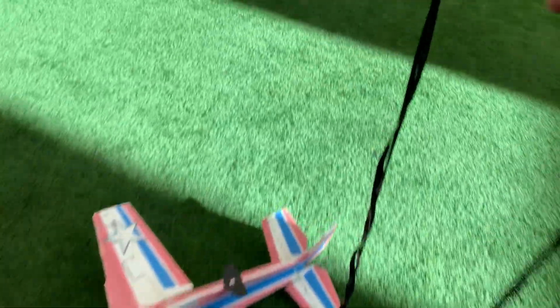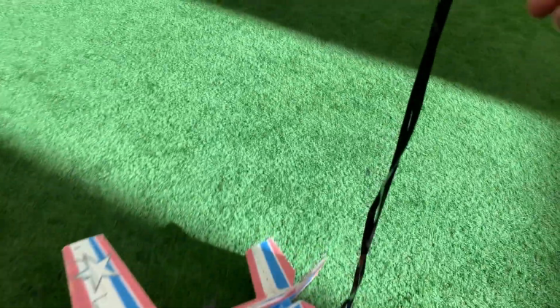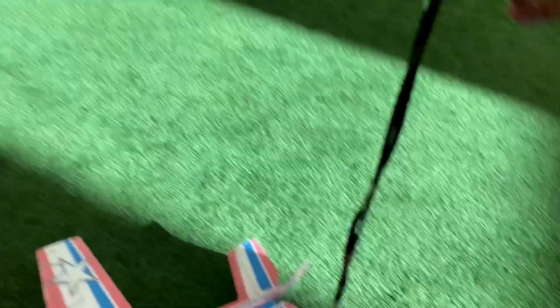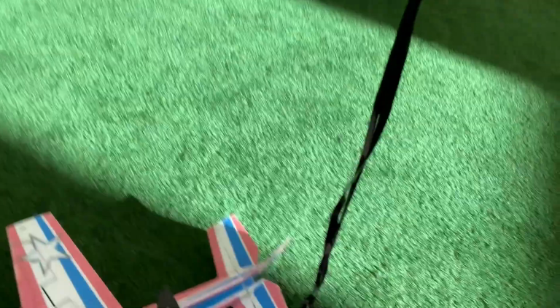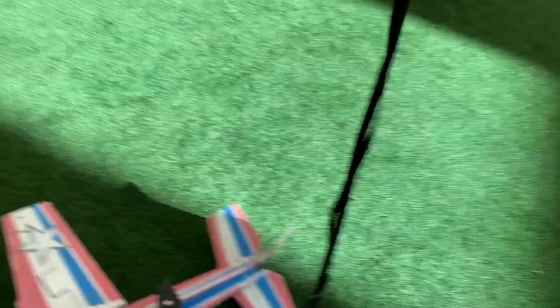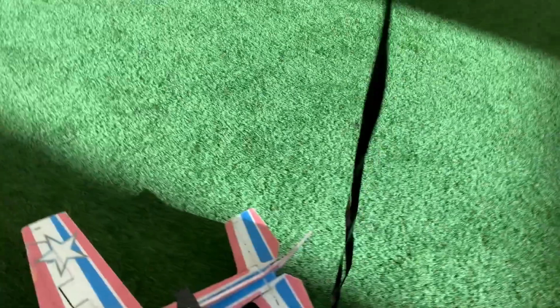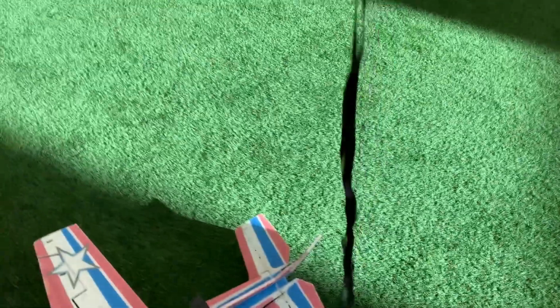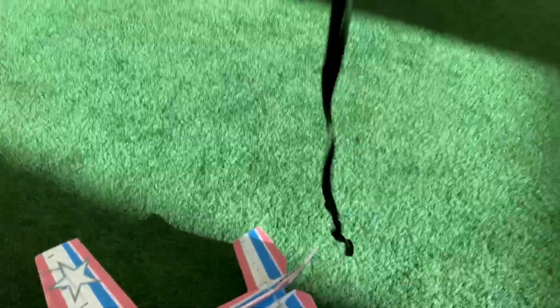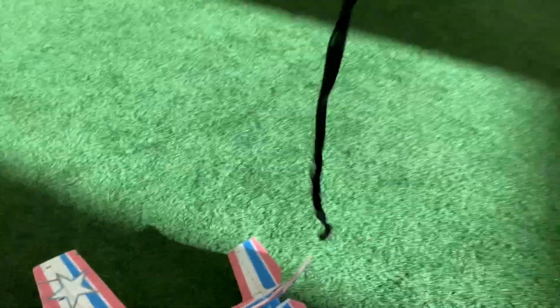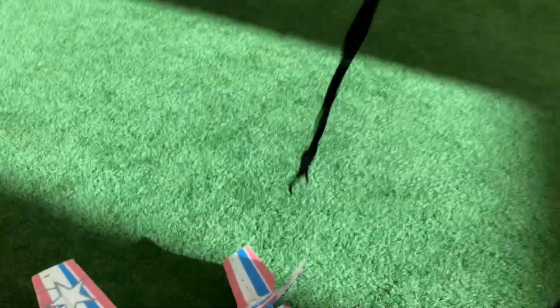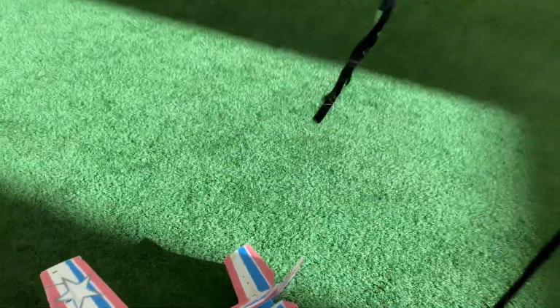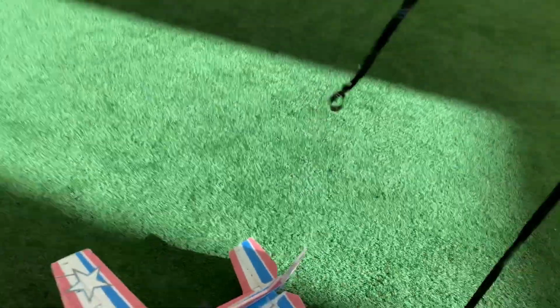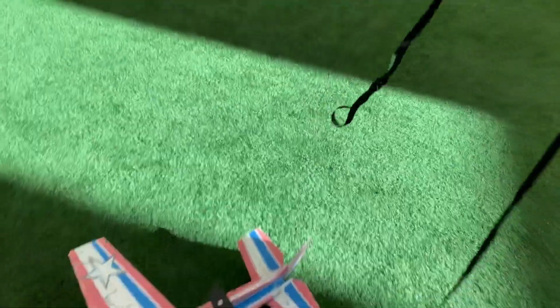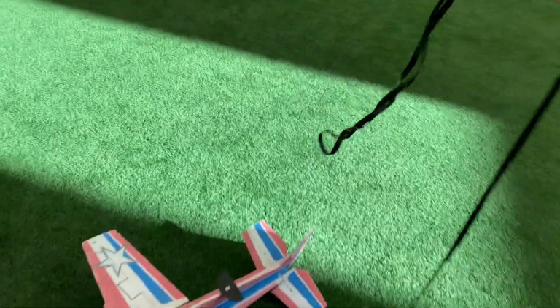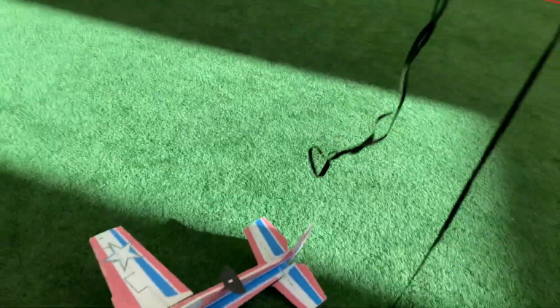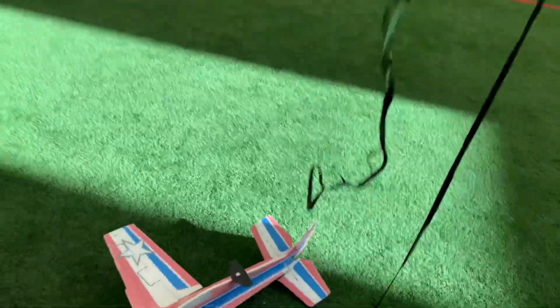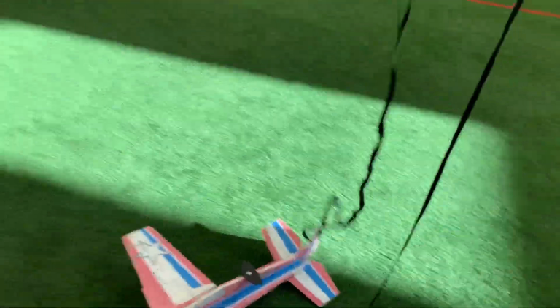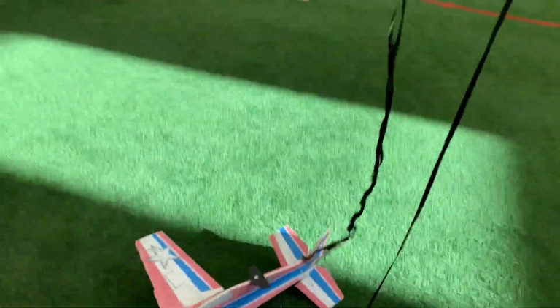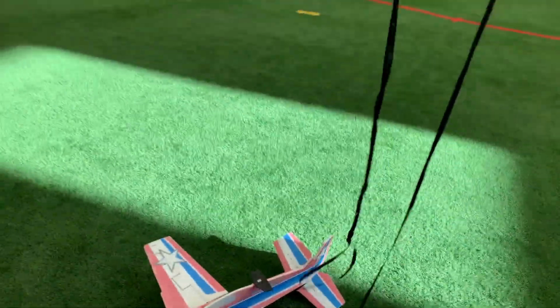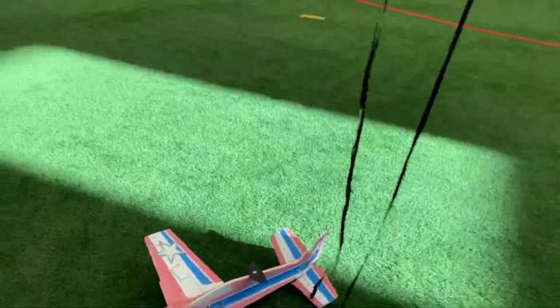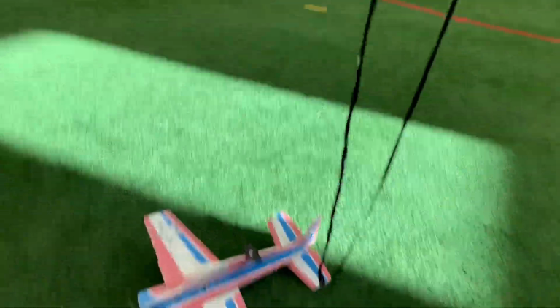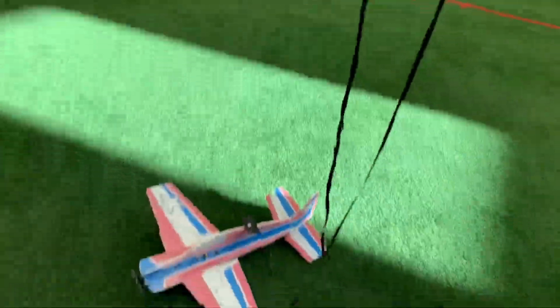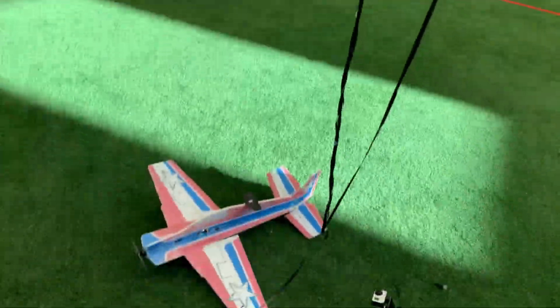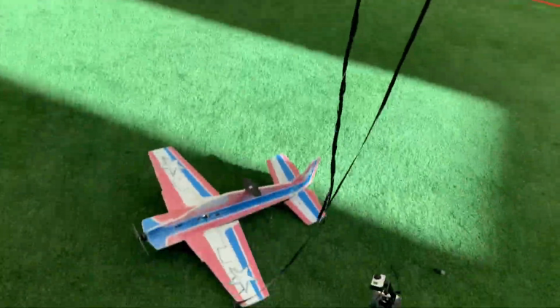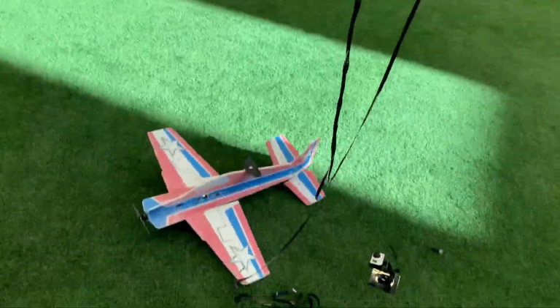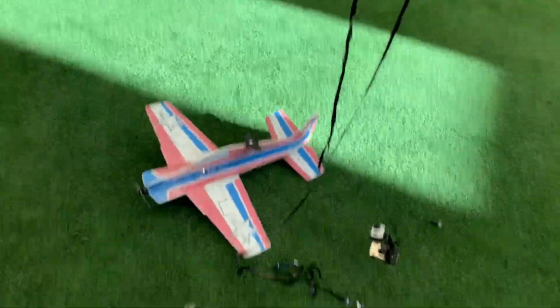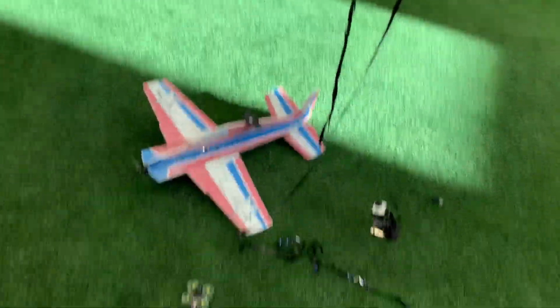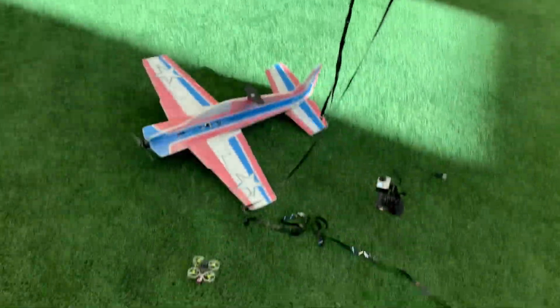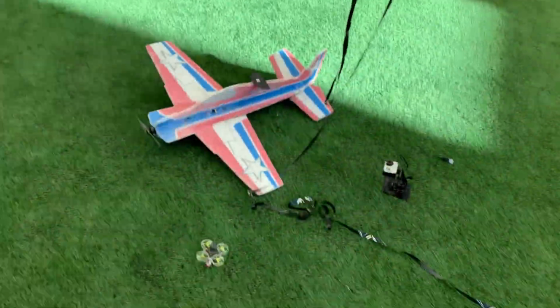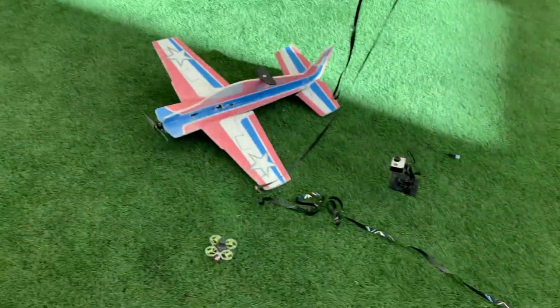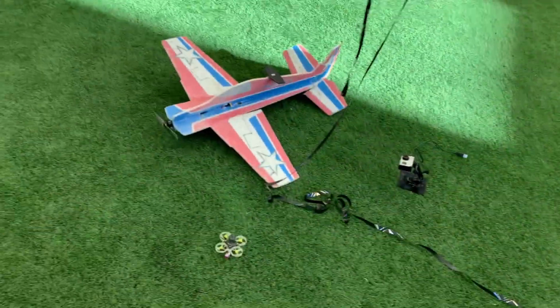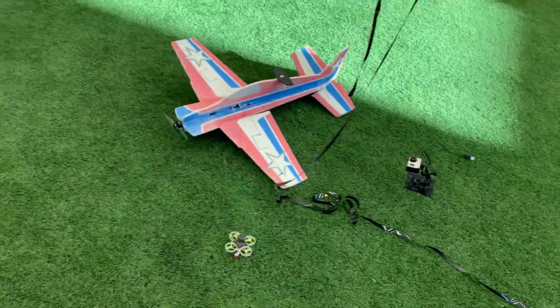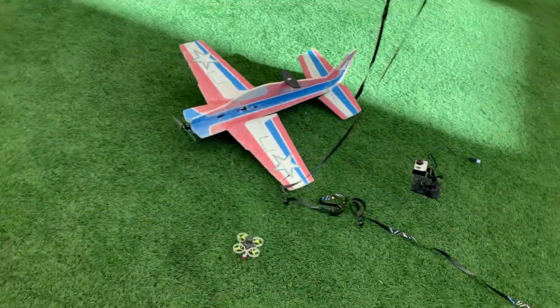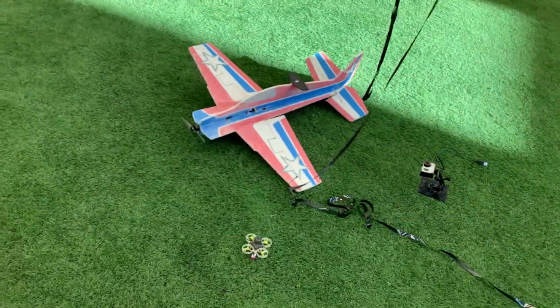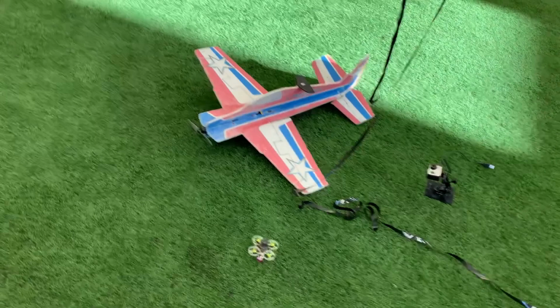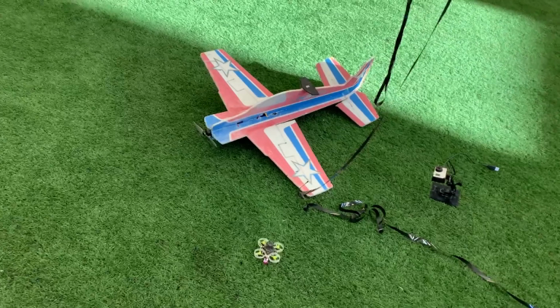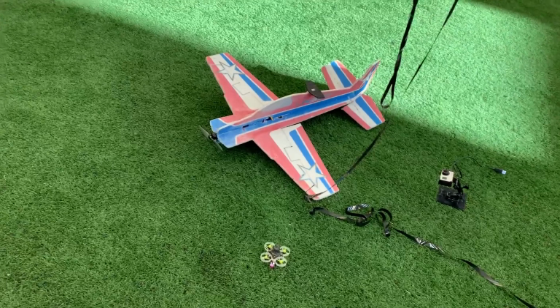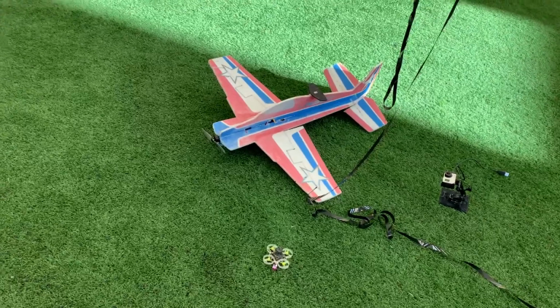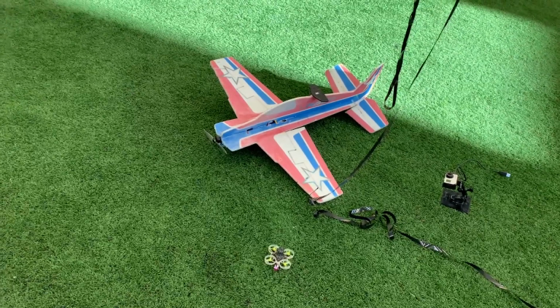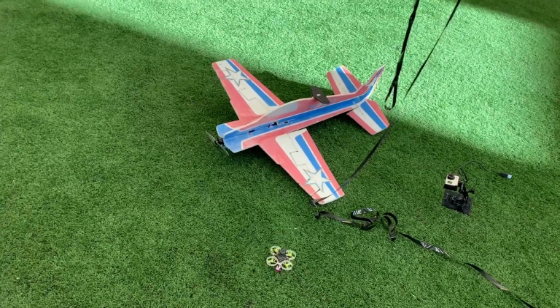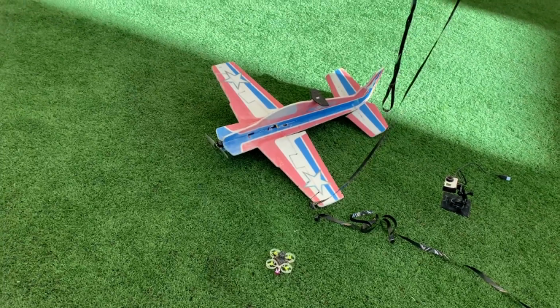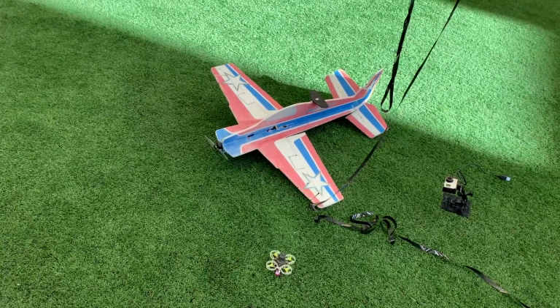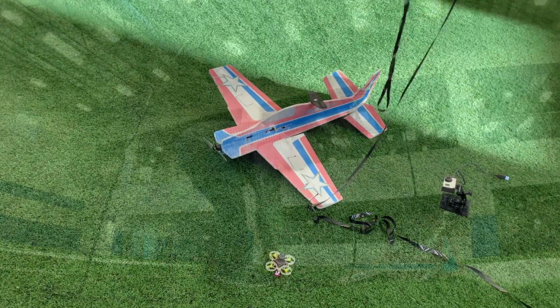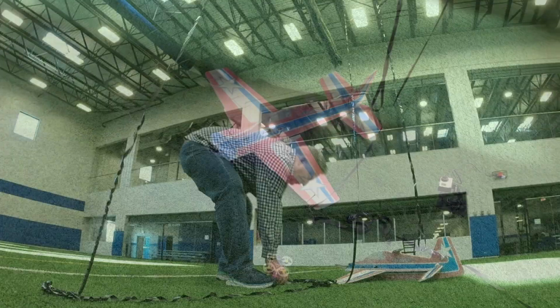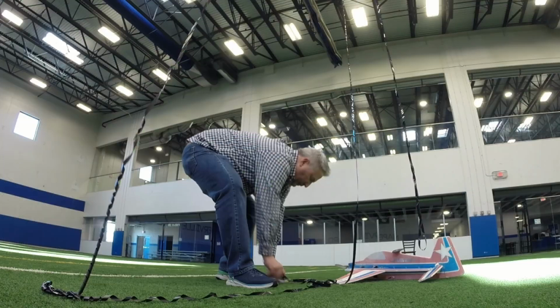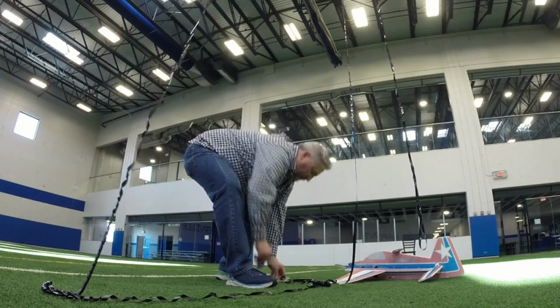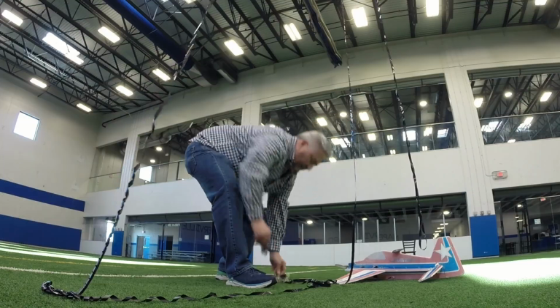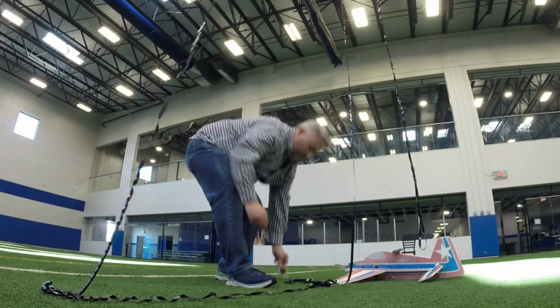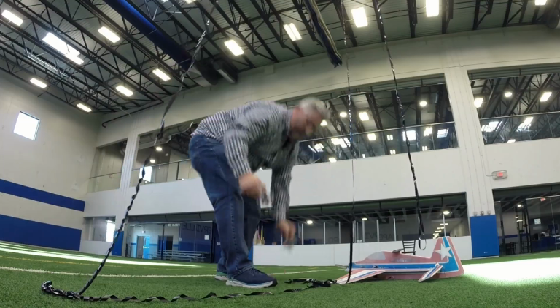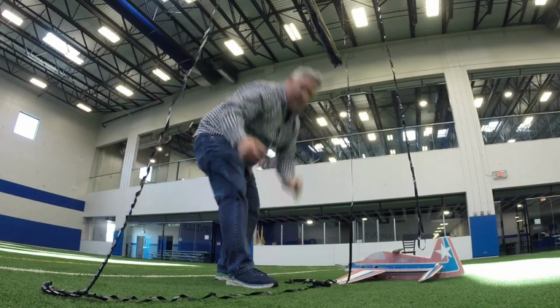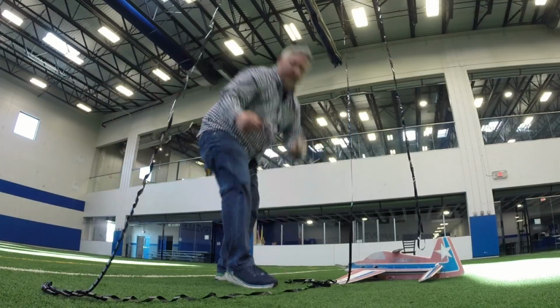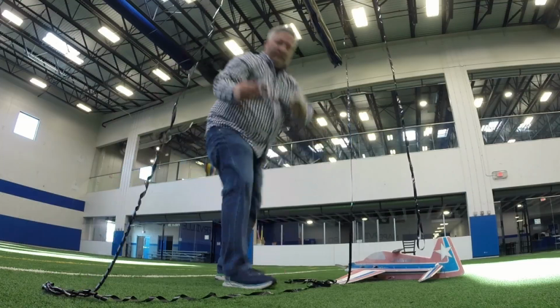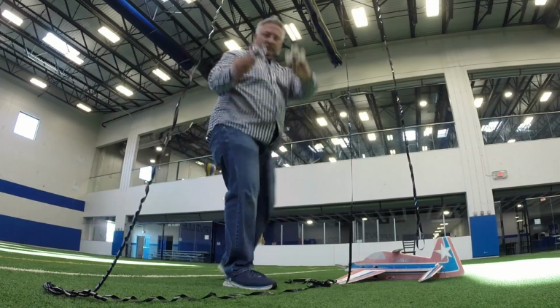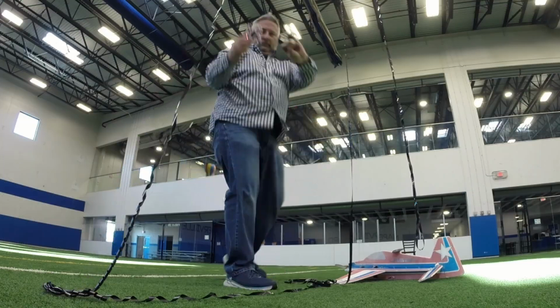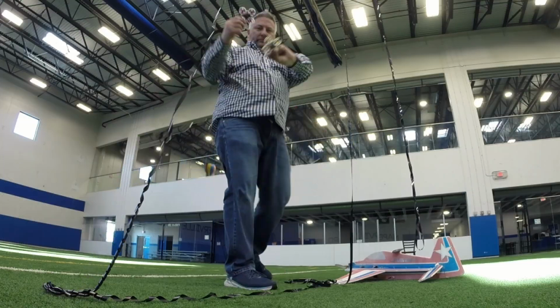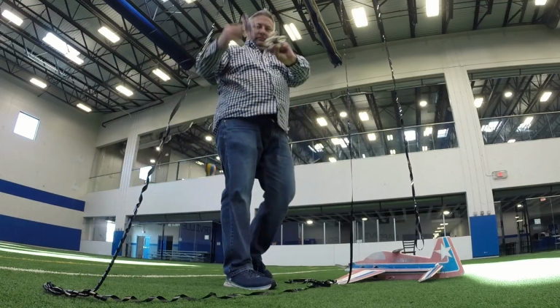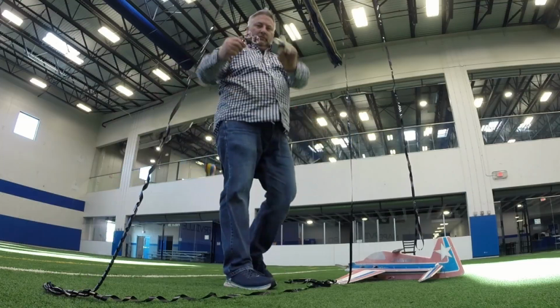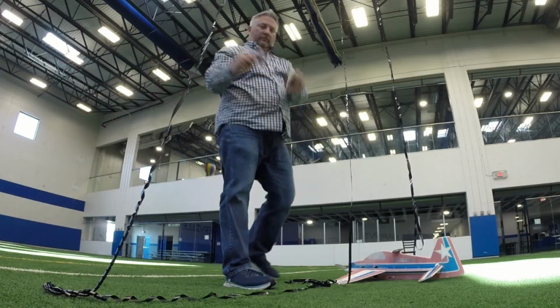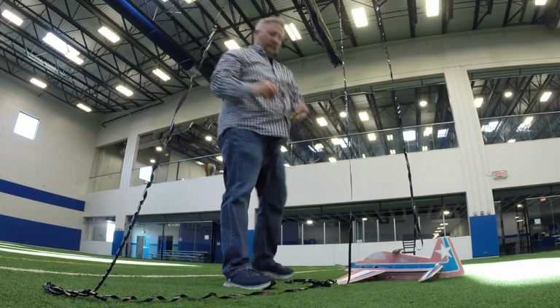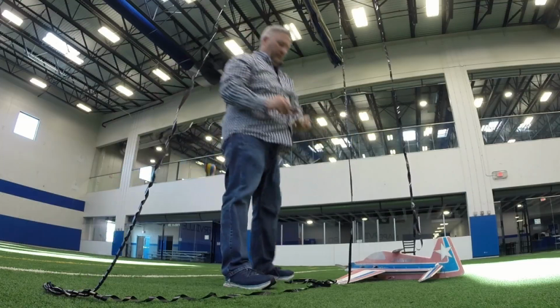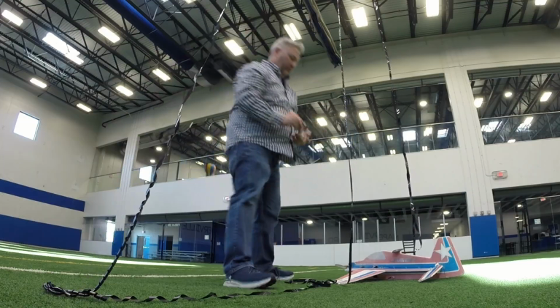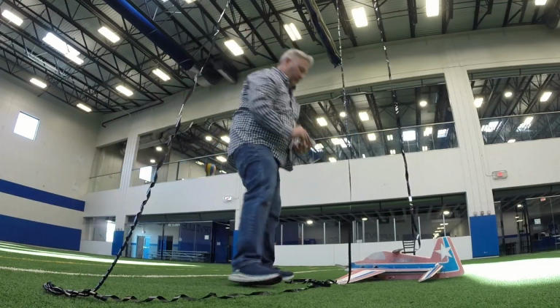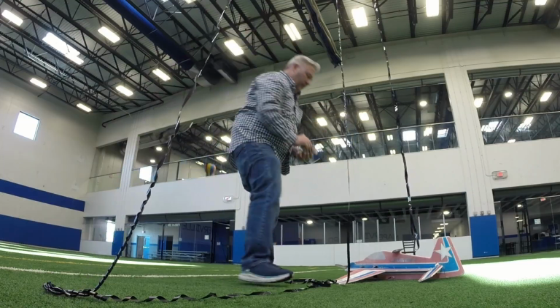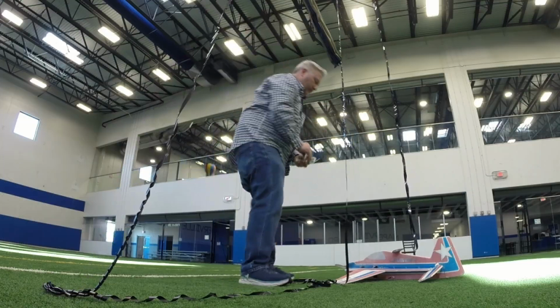Woohoo! We got it! I think I could put a battery in it and fly it again if I wasn't so hot and fricking stressed out. Thank you very much.